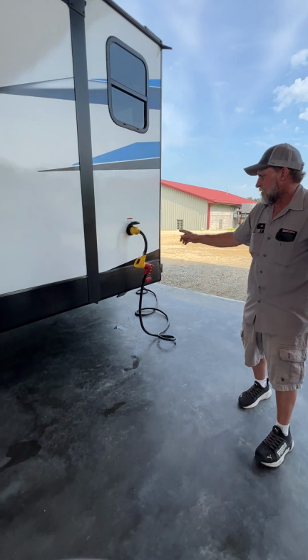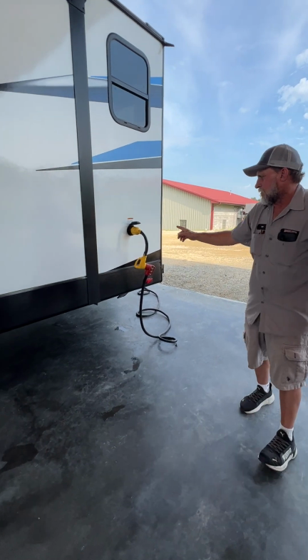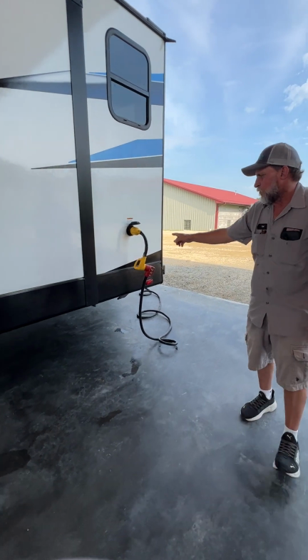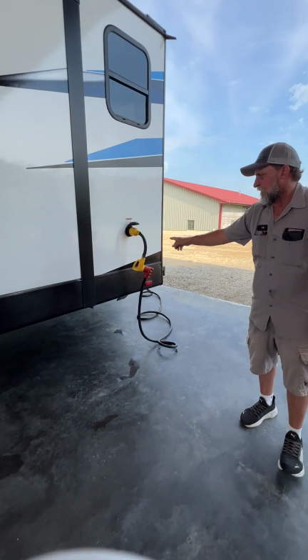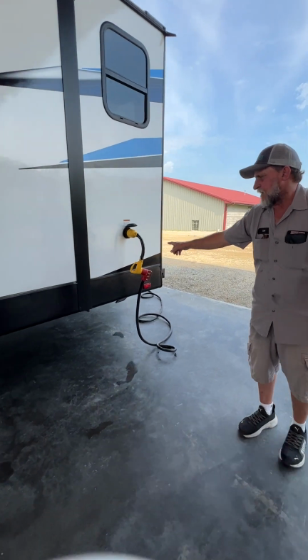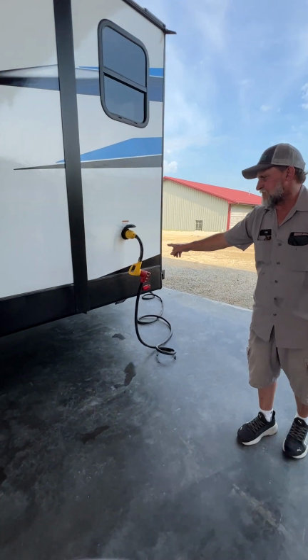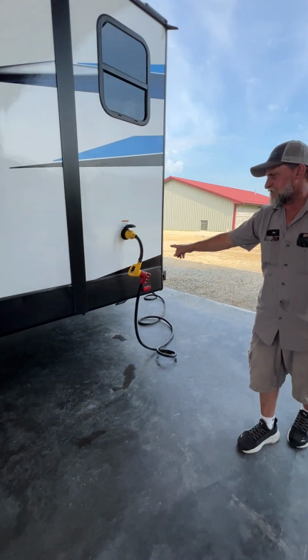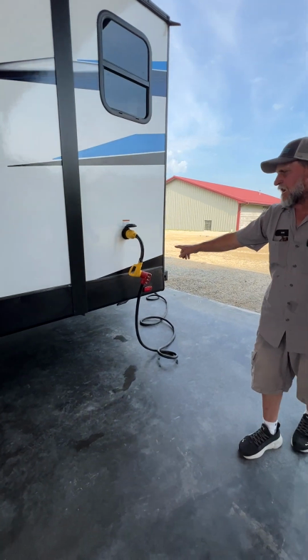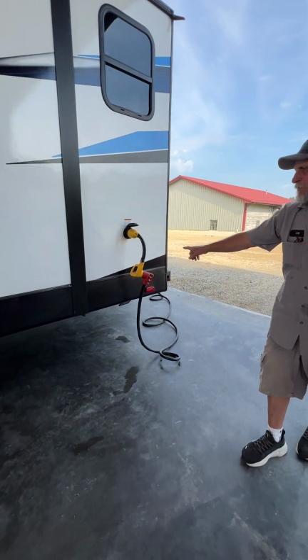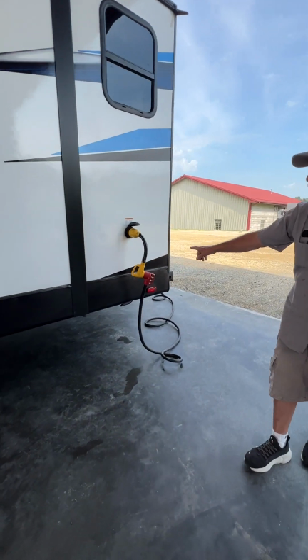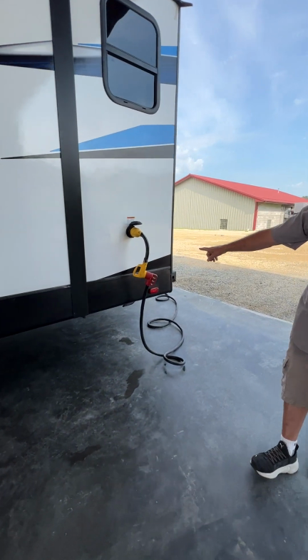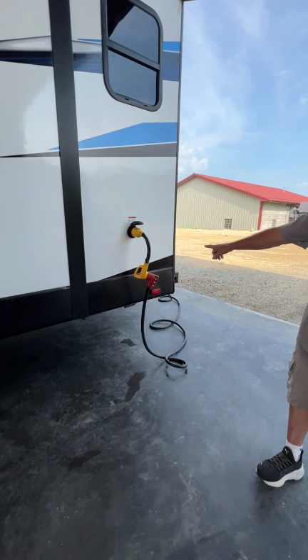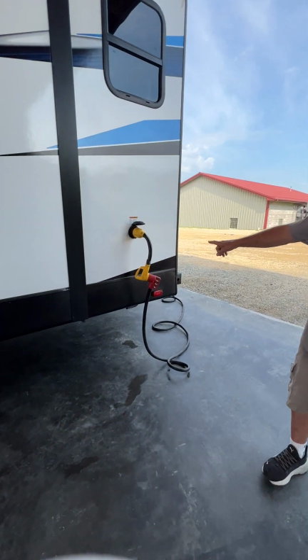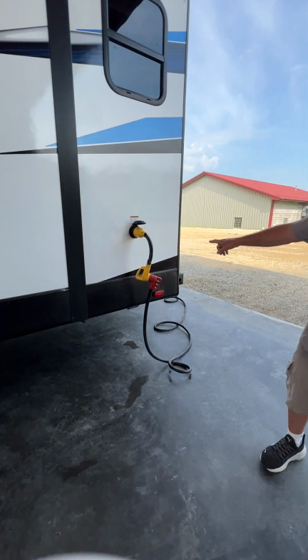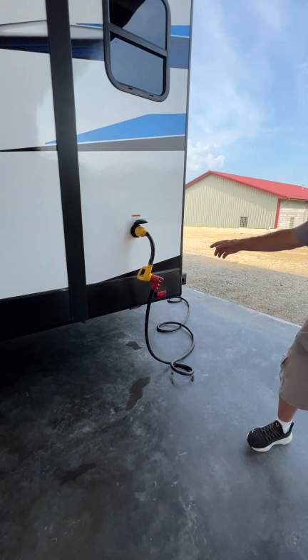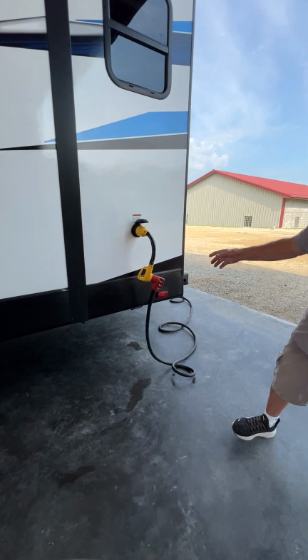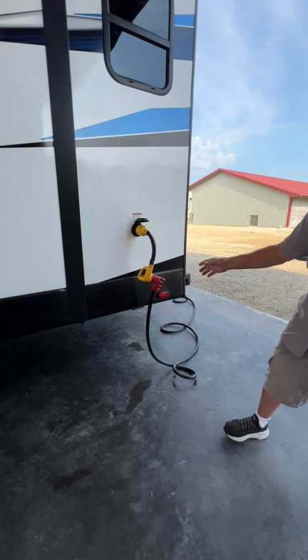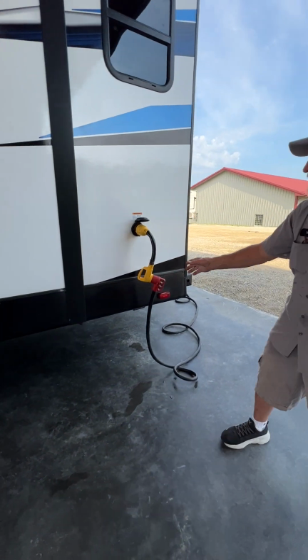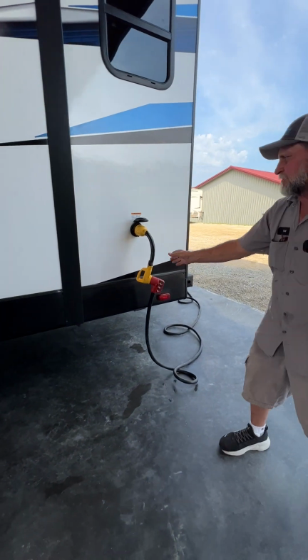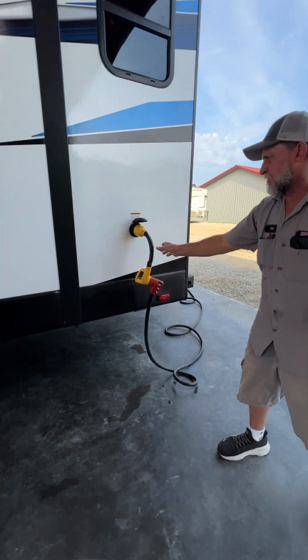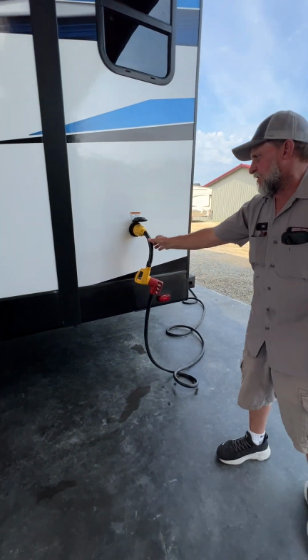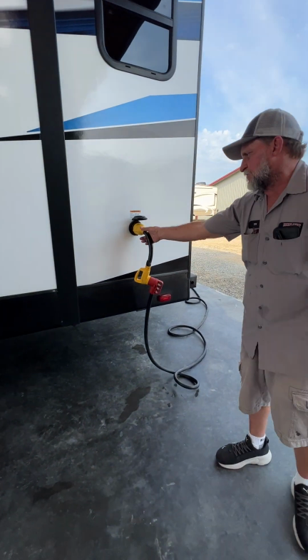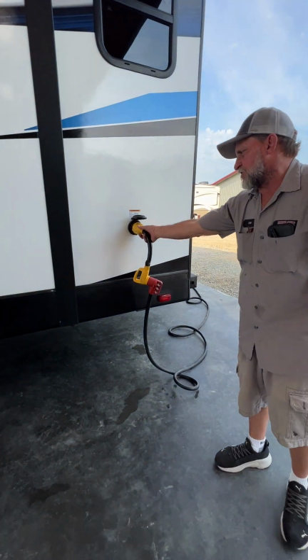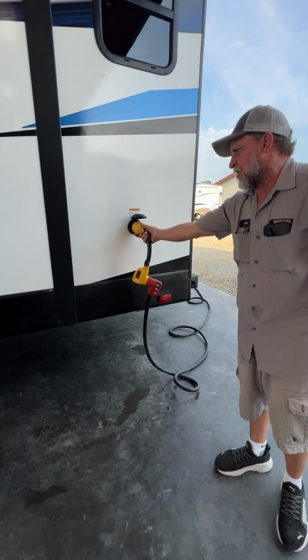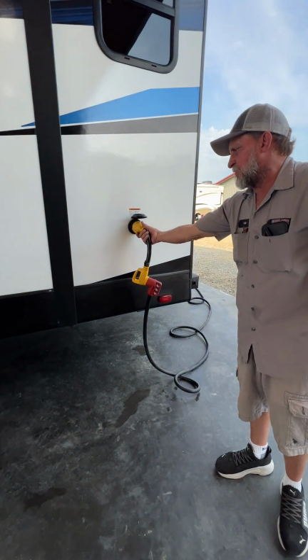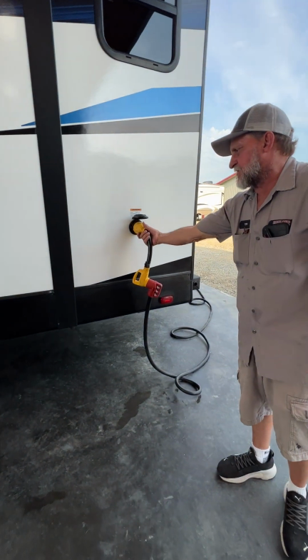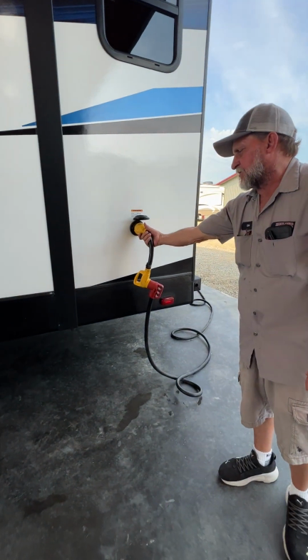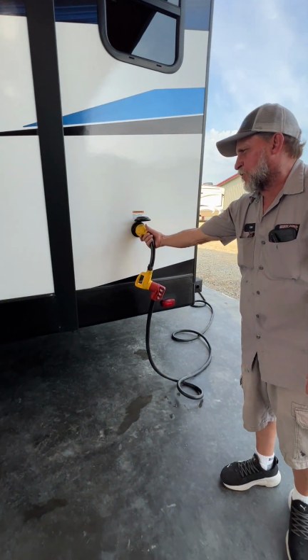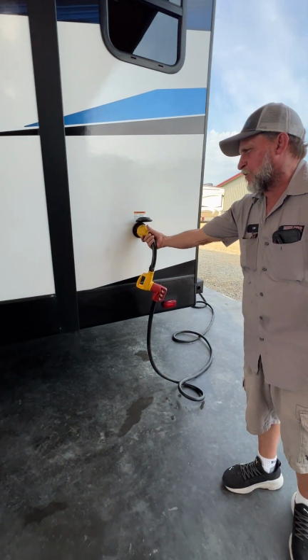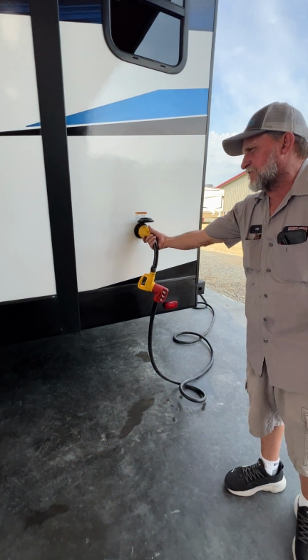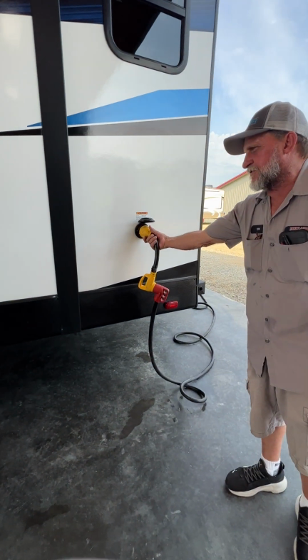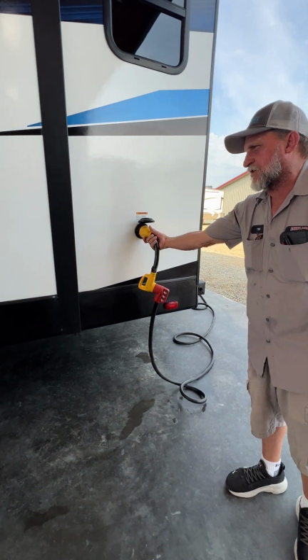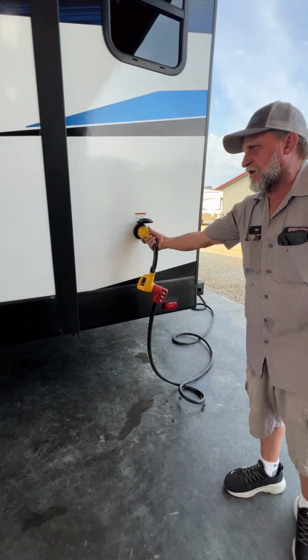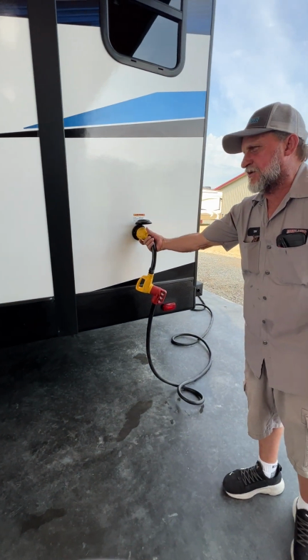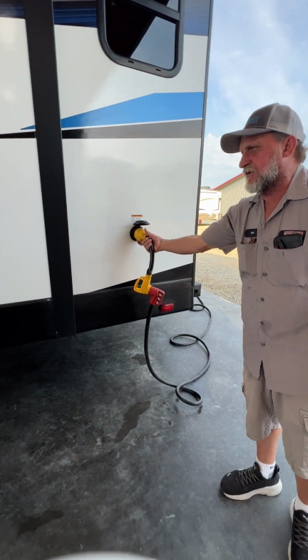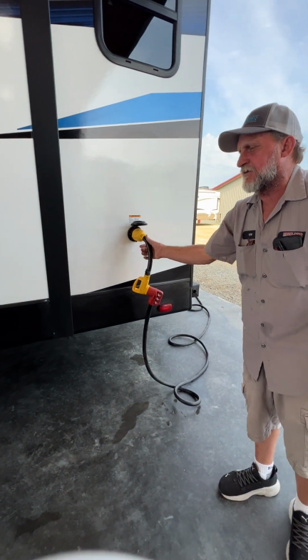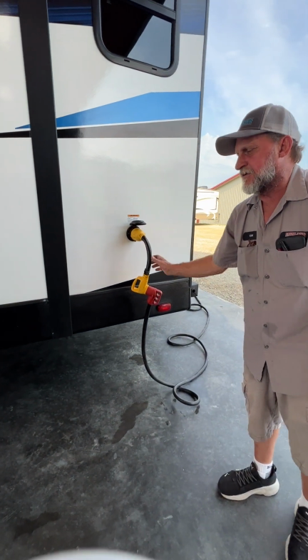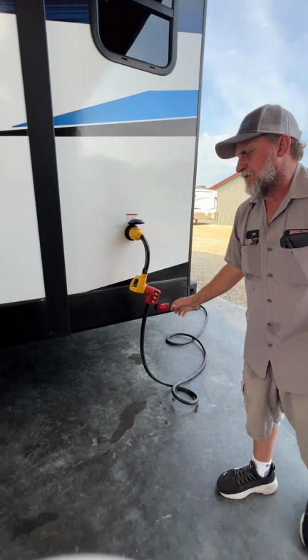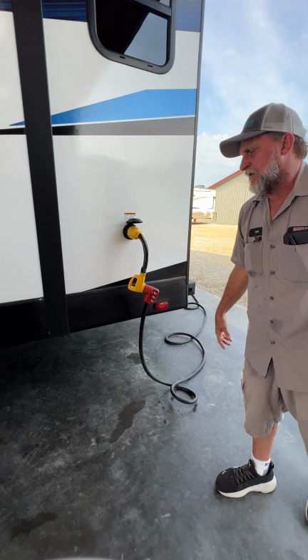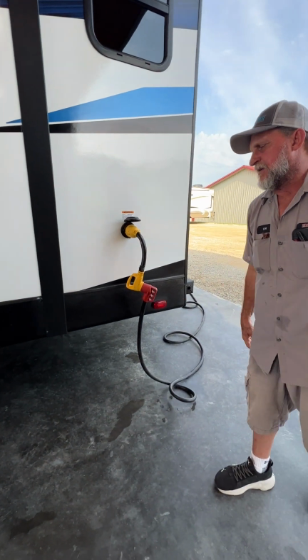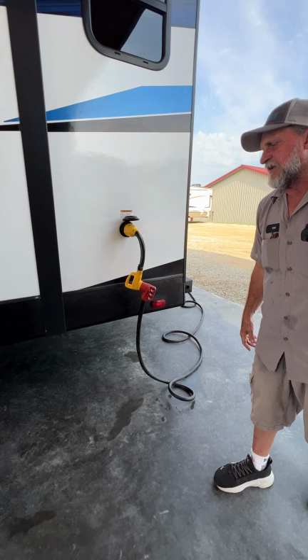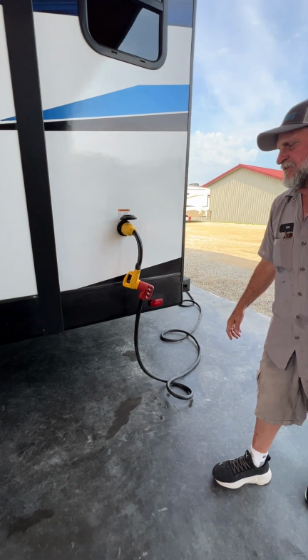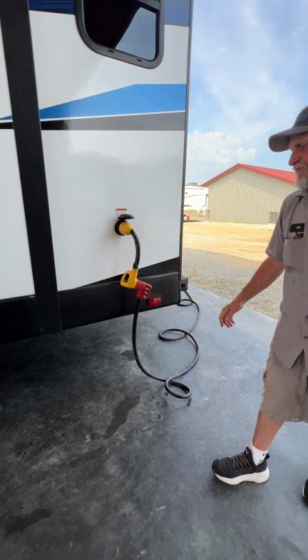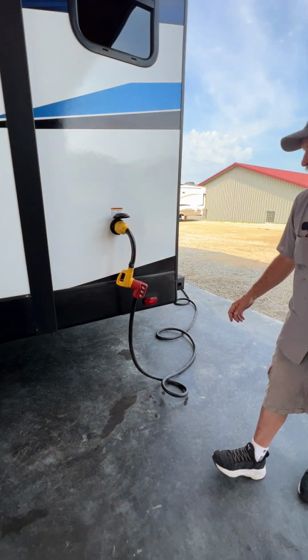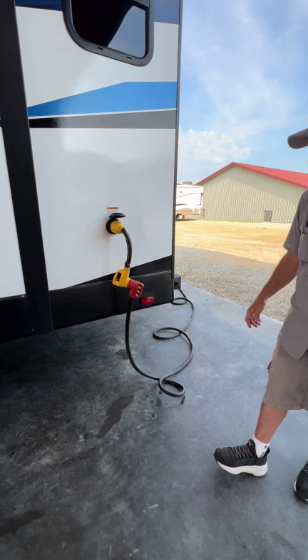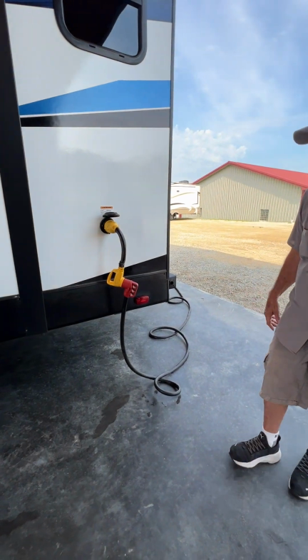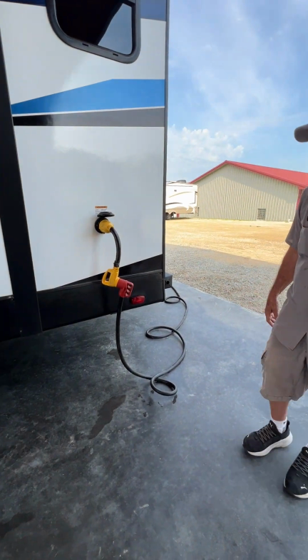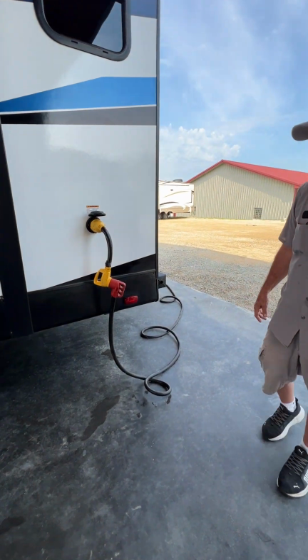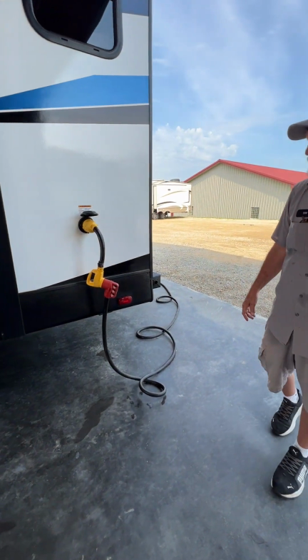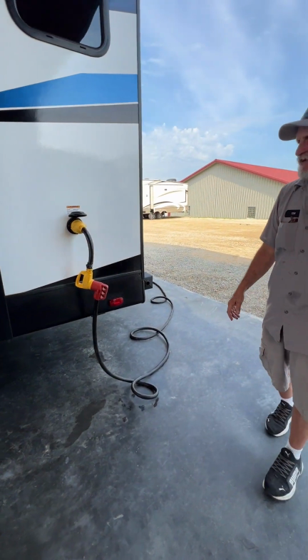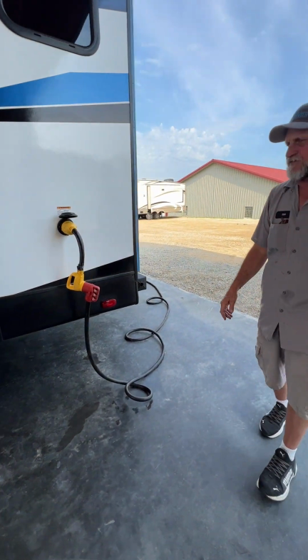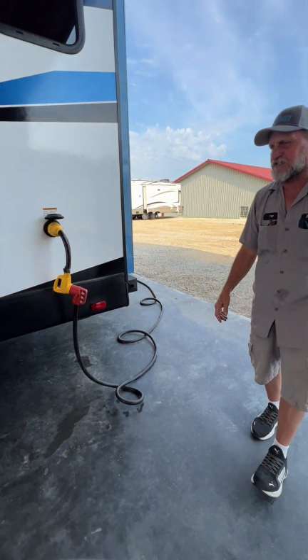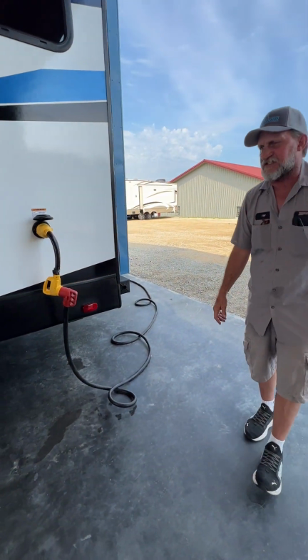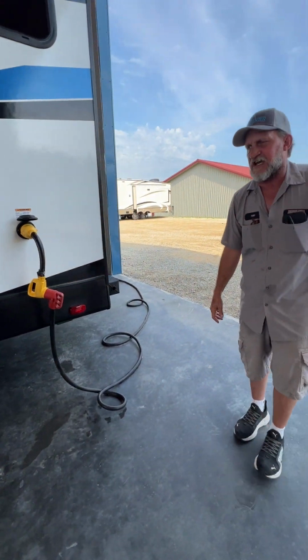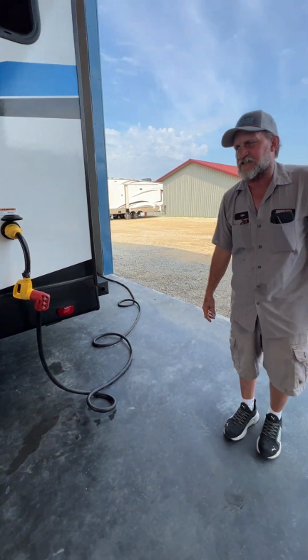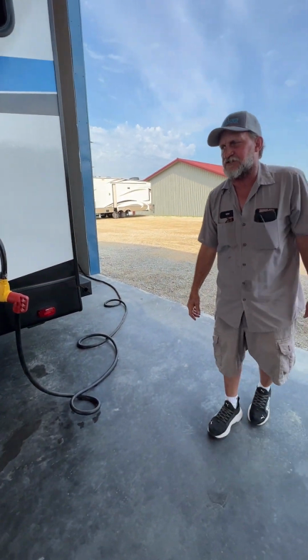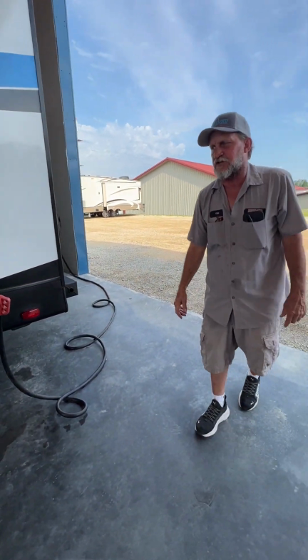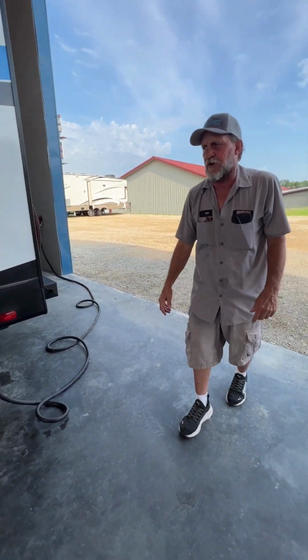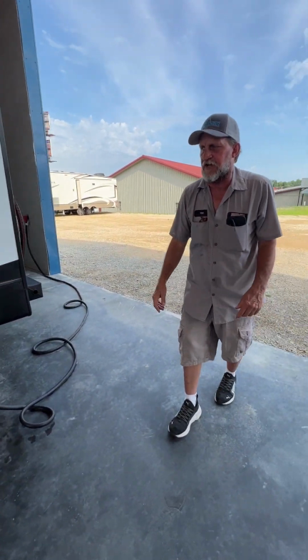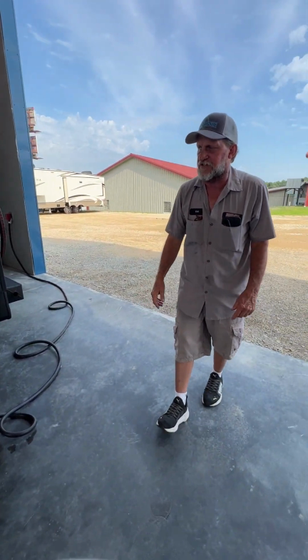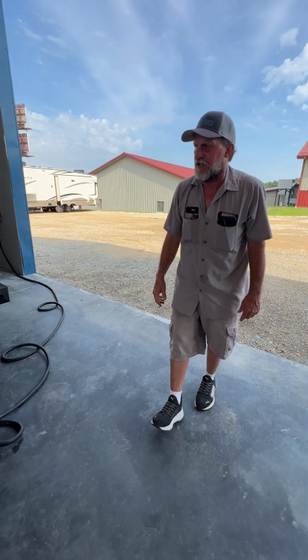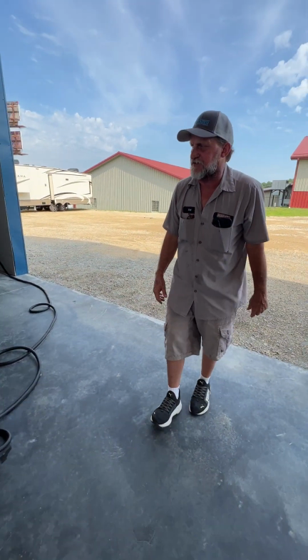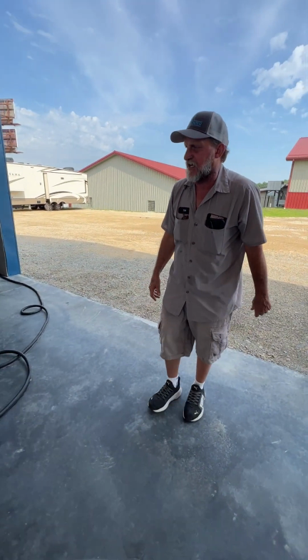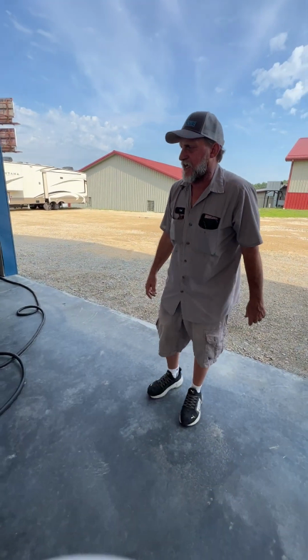We've got the shop cord hooked to the trailer. It goes on and makes a quarter turn. It is a 50-amp service since it has the two ears on top.